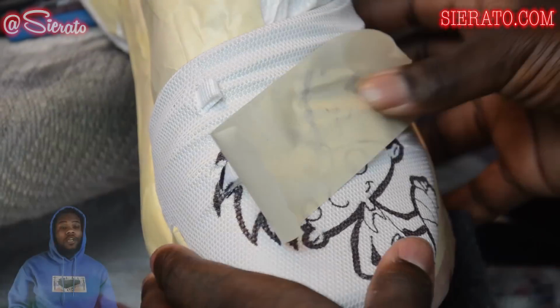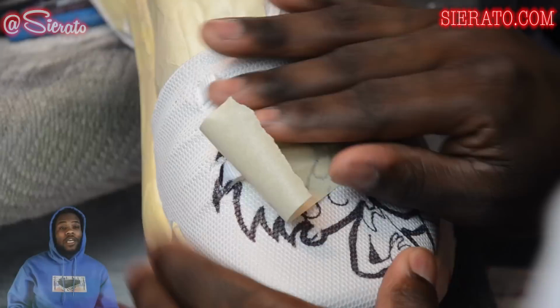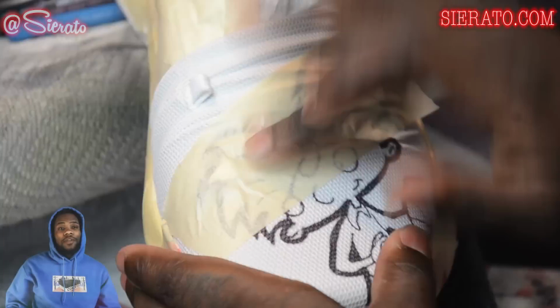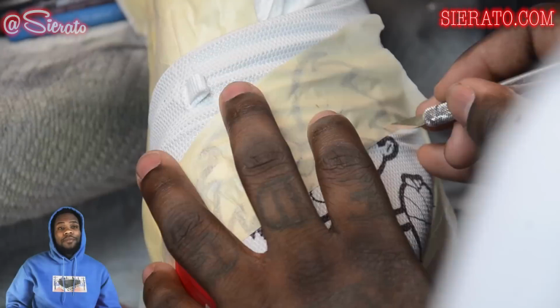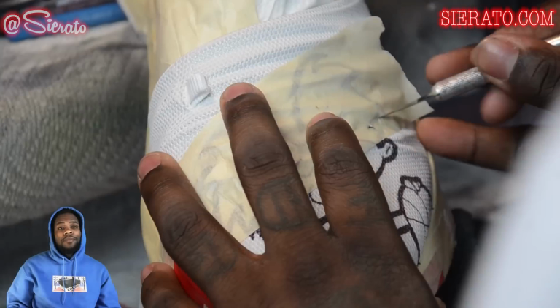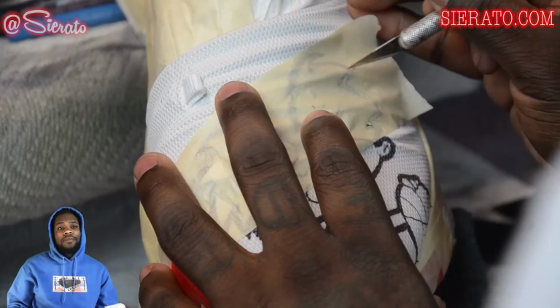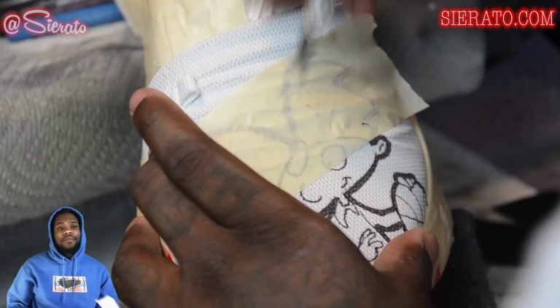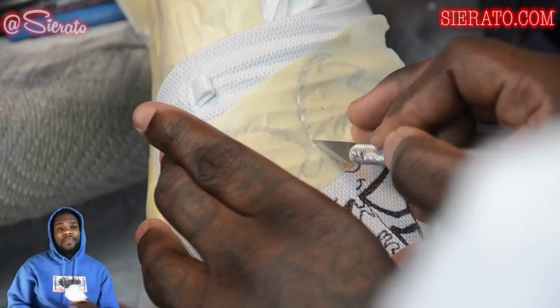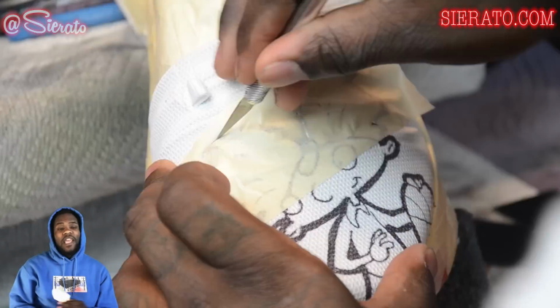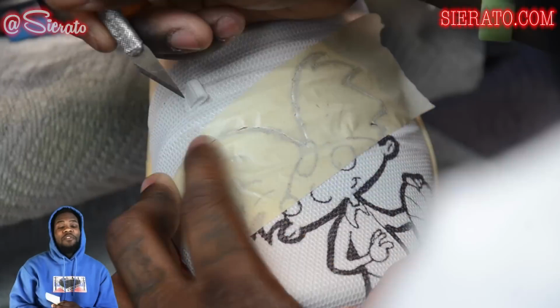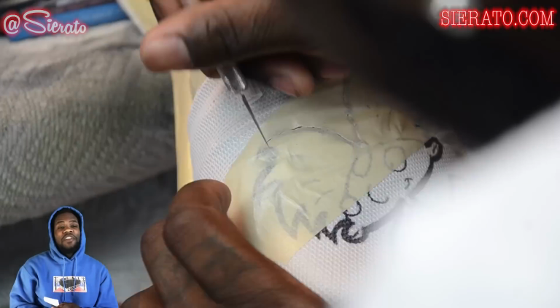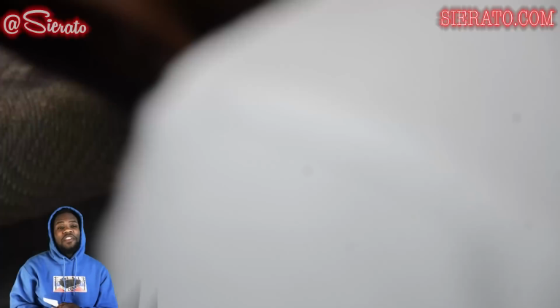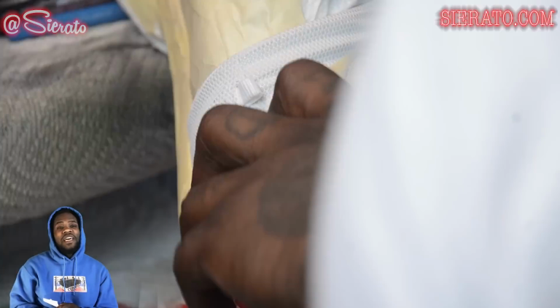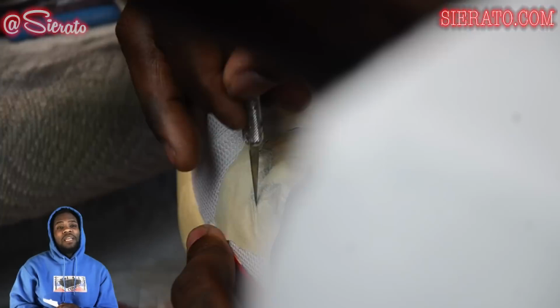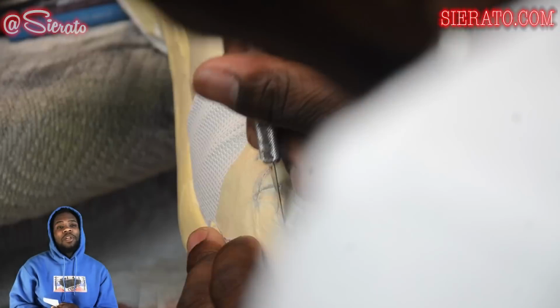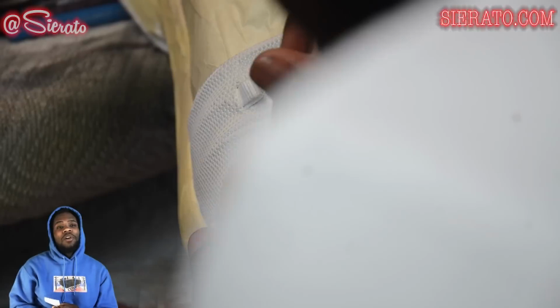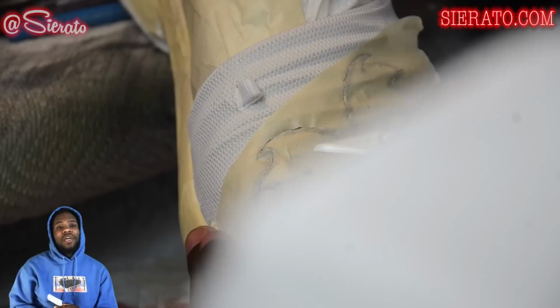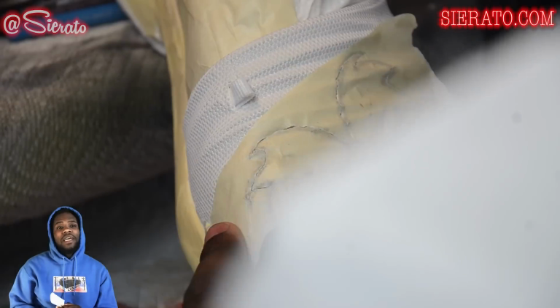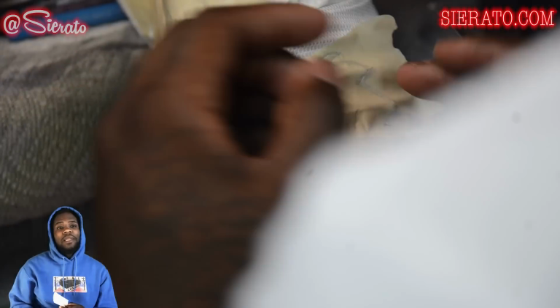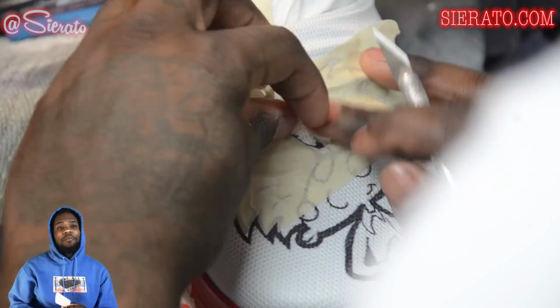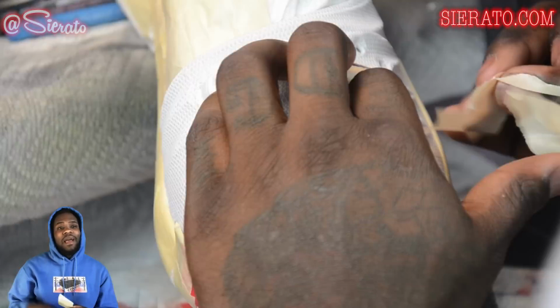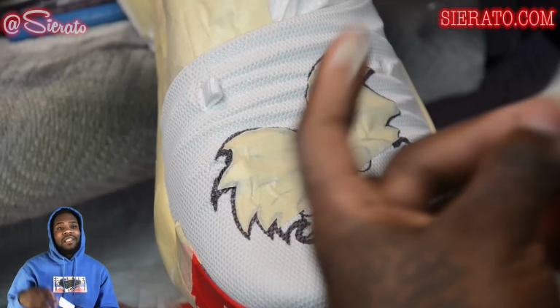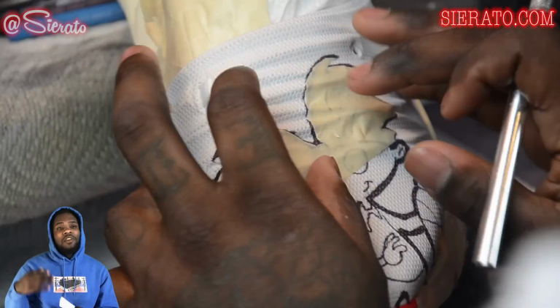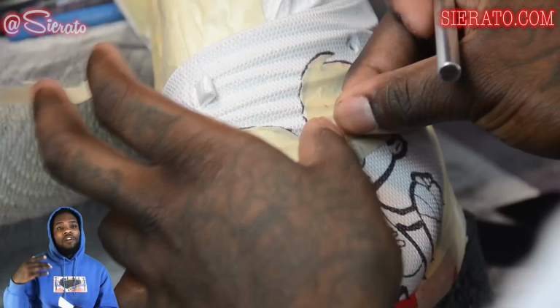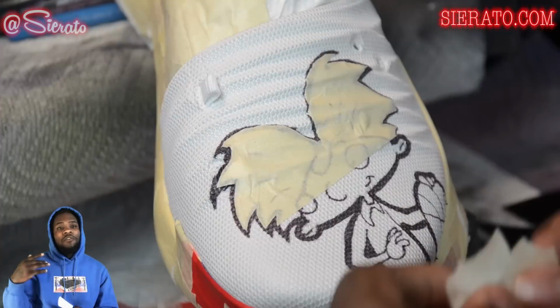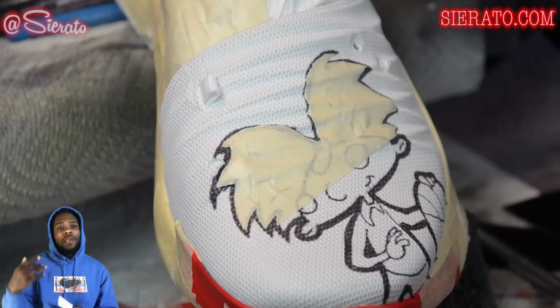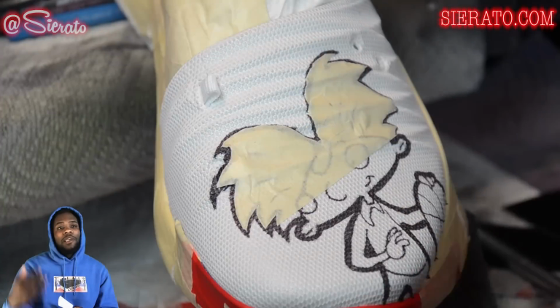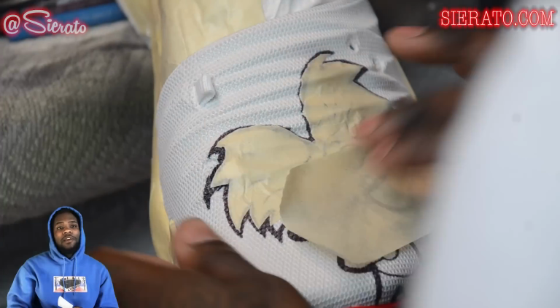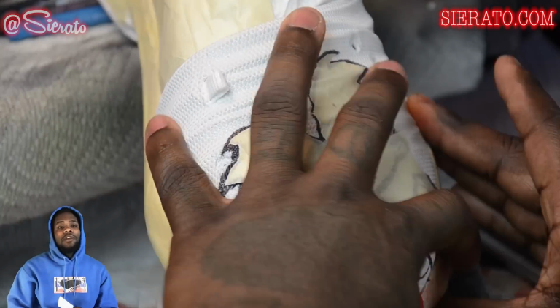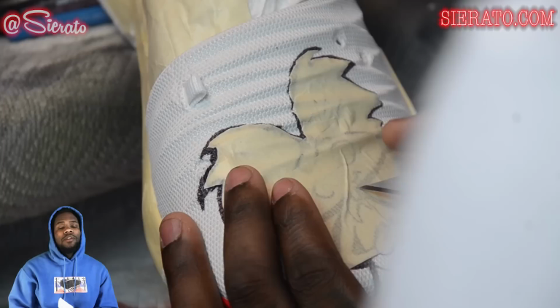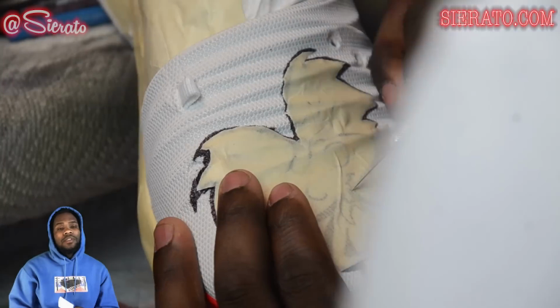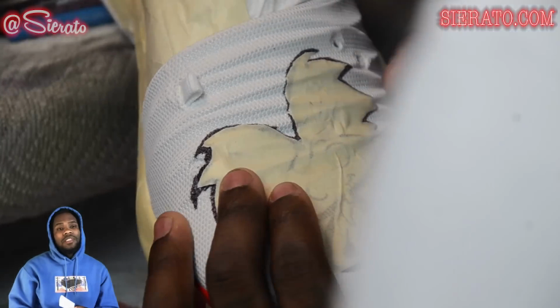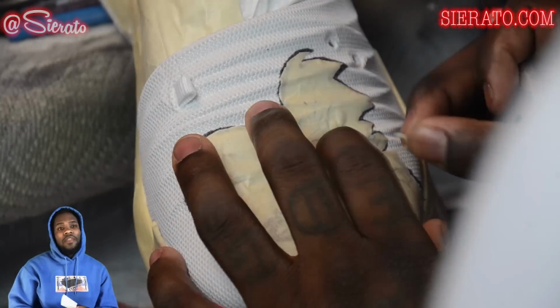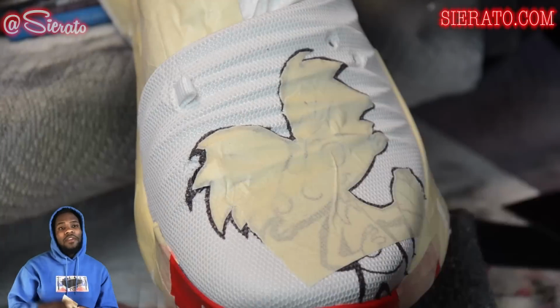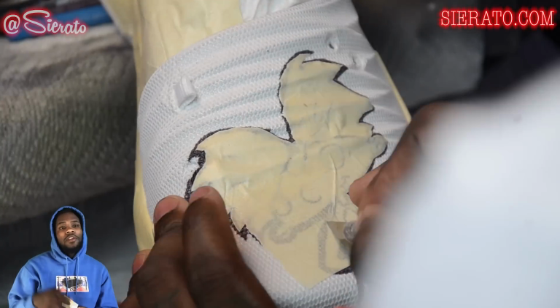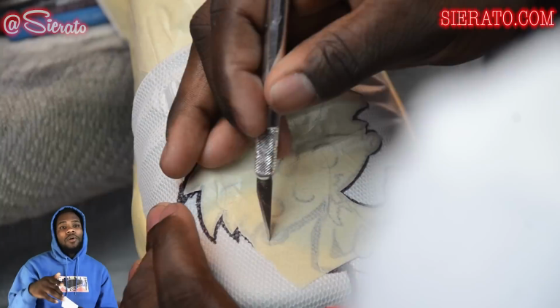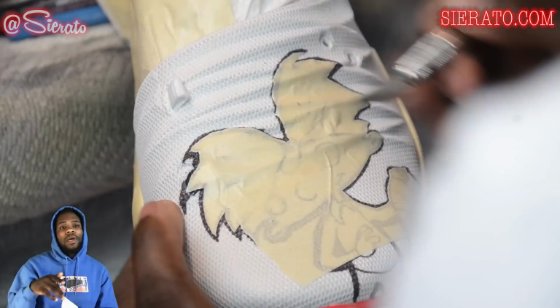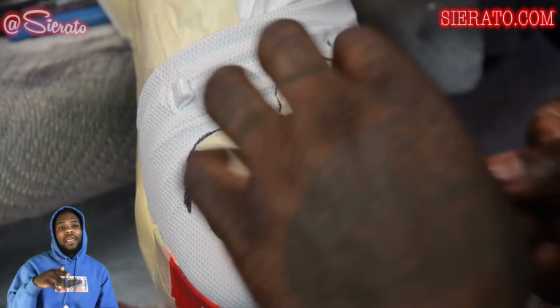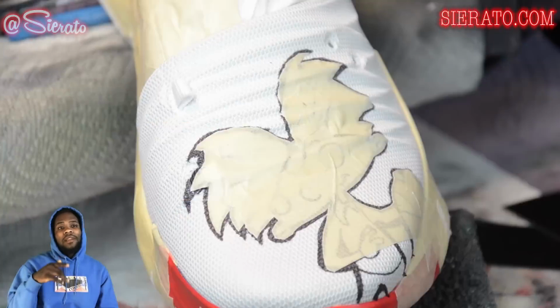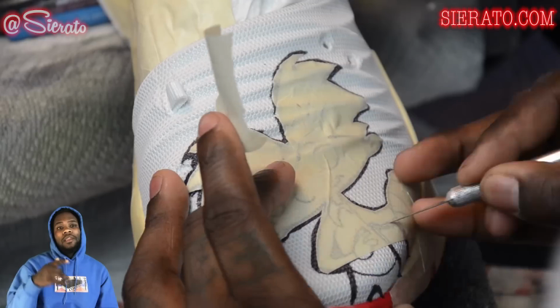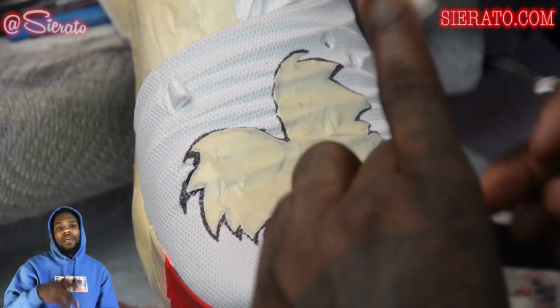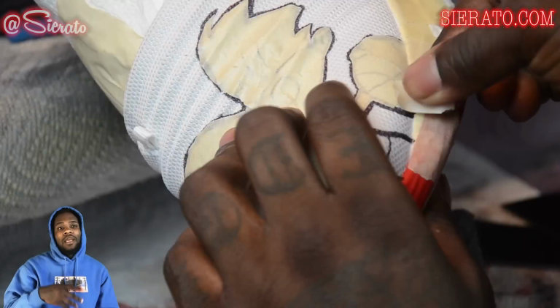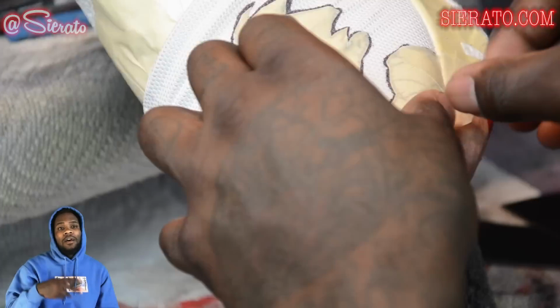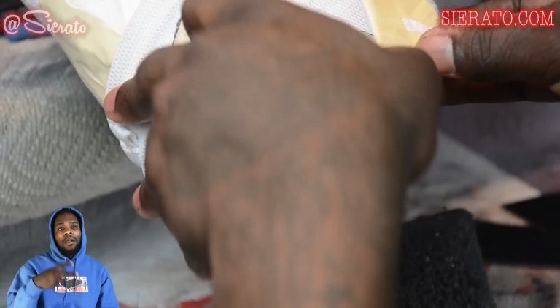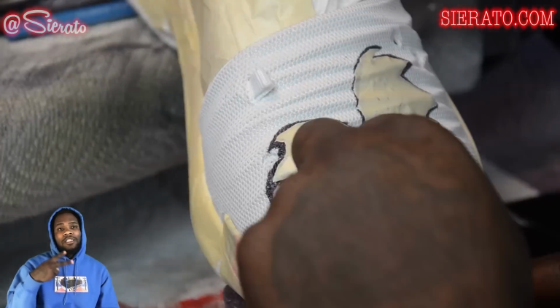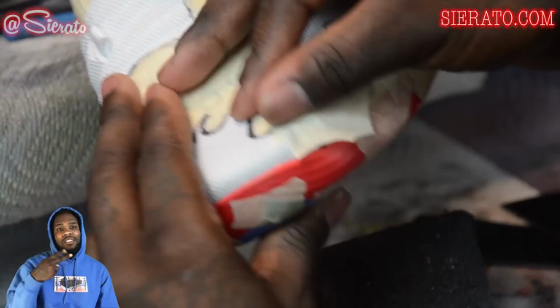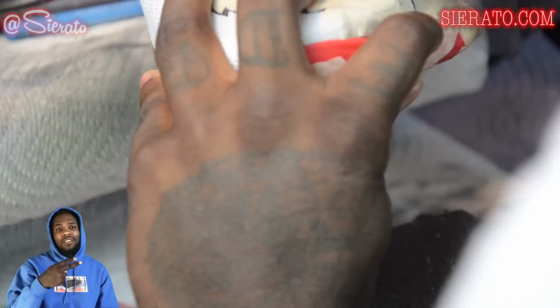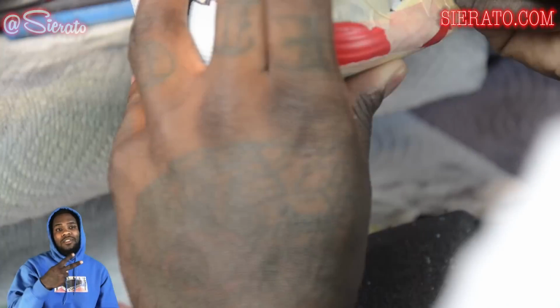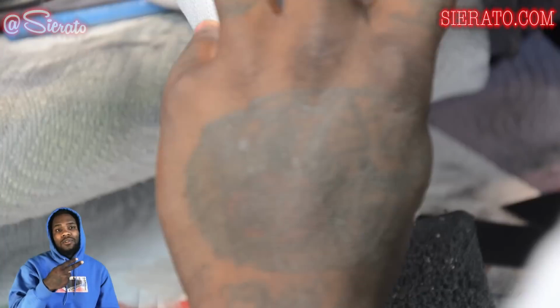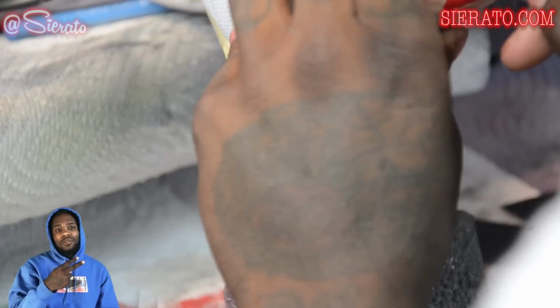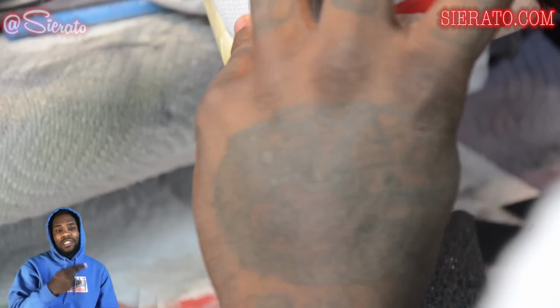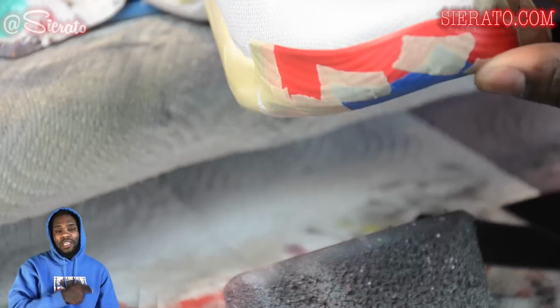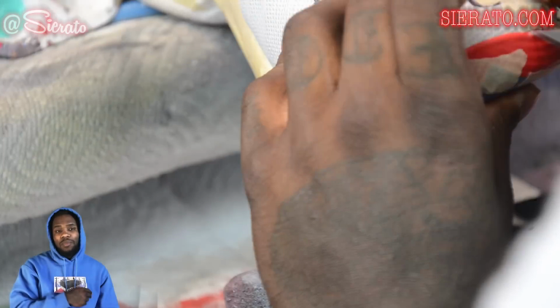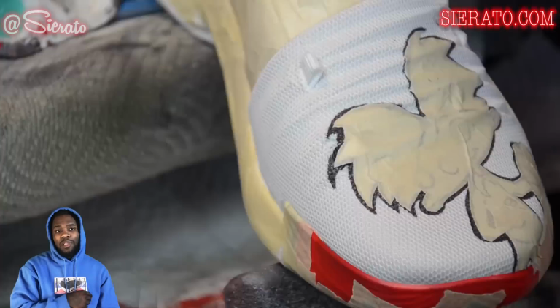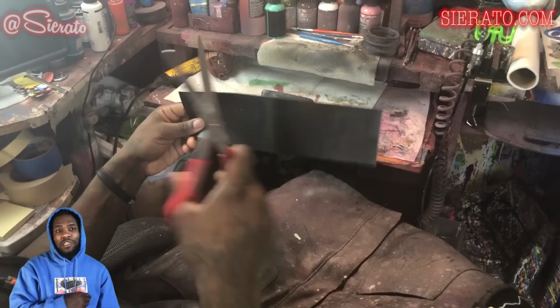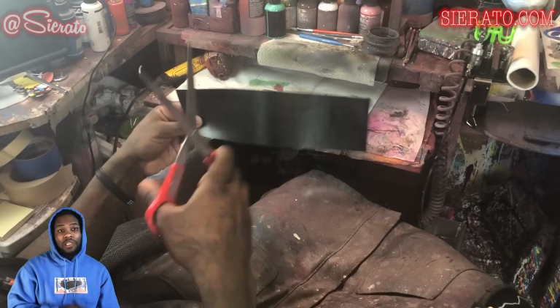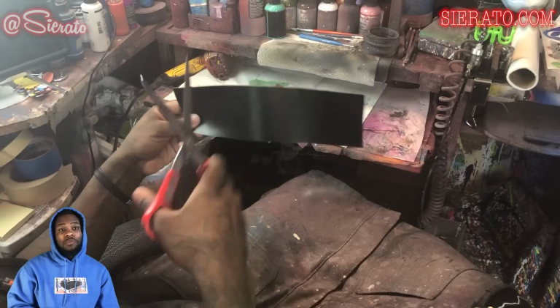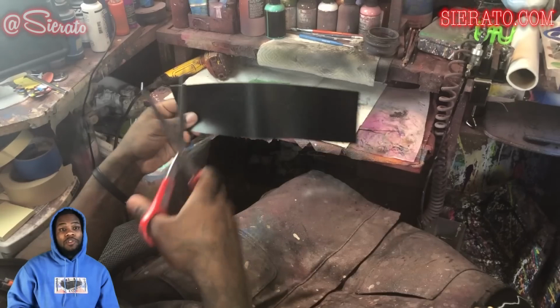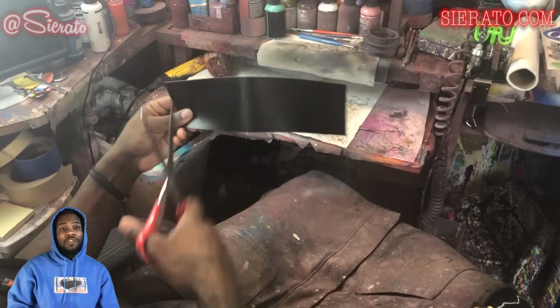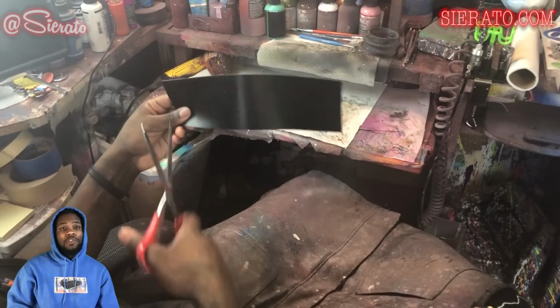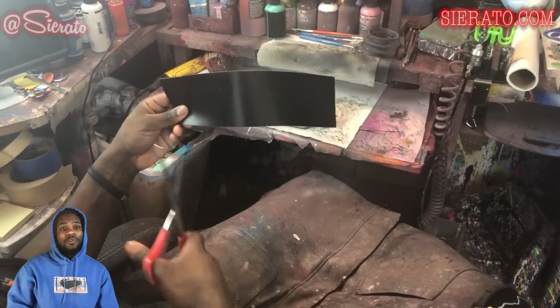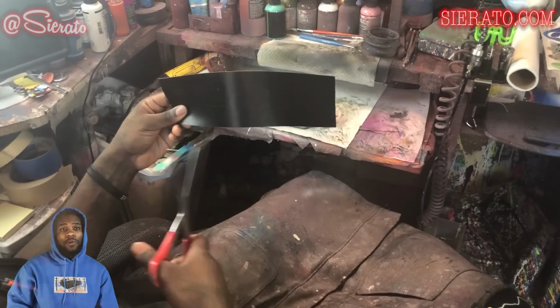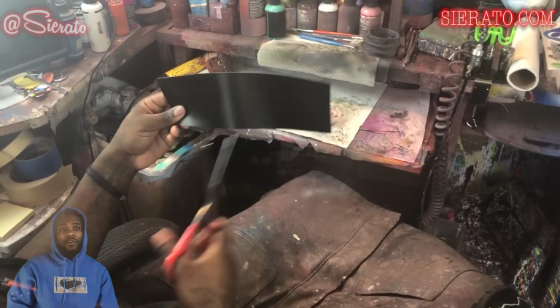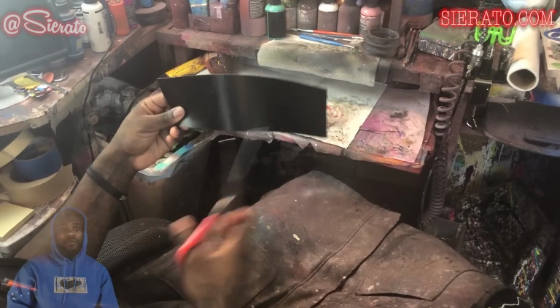Now we've done that, I'm going to go ahead and mask off our characters and then go ahead and cut out our stencils and place them to the shoe as well.